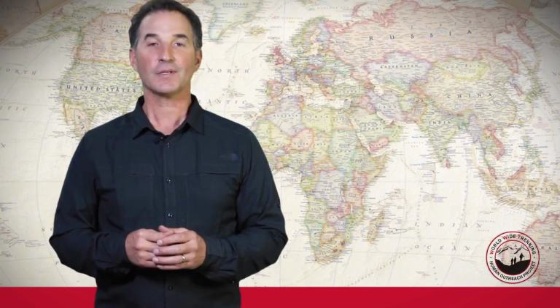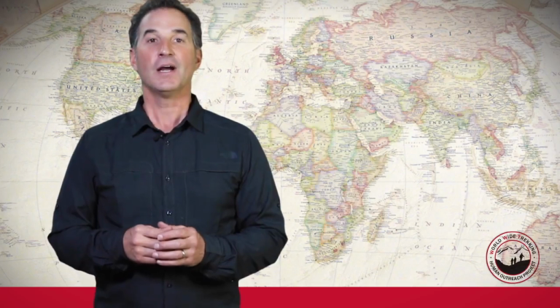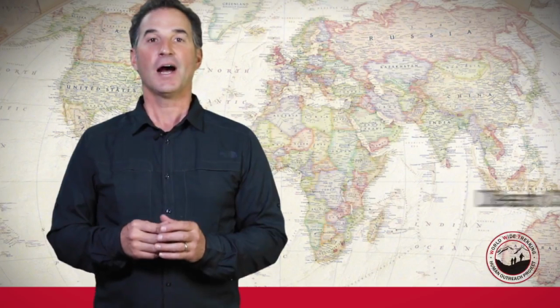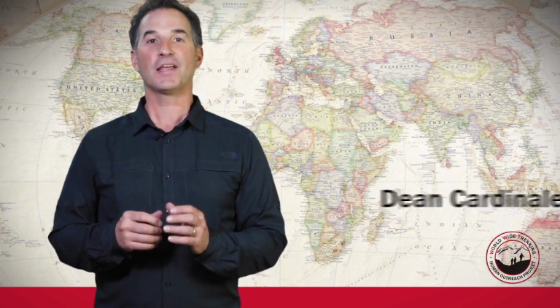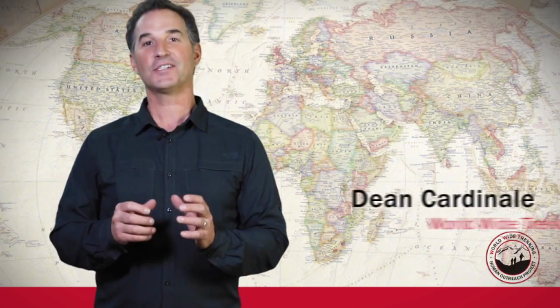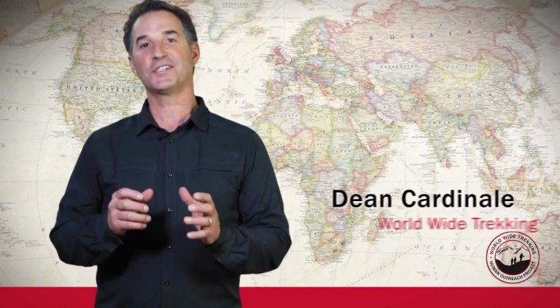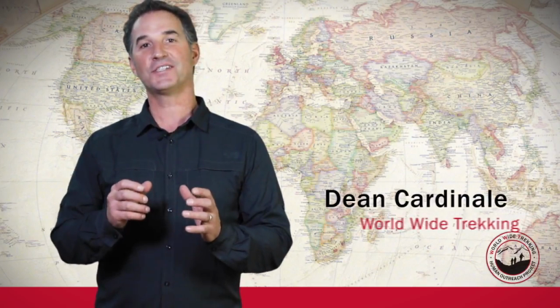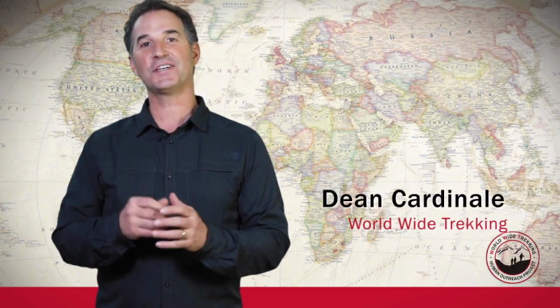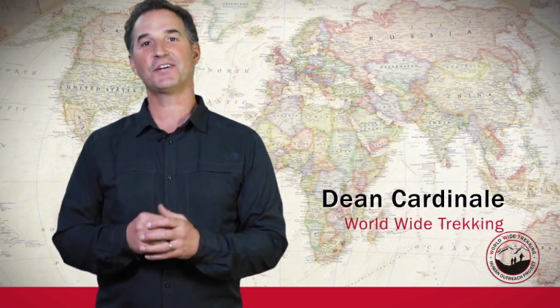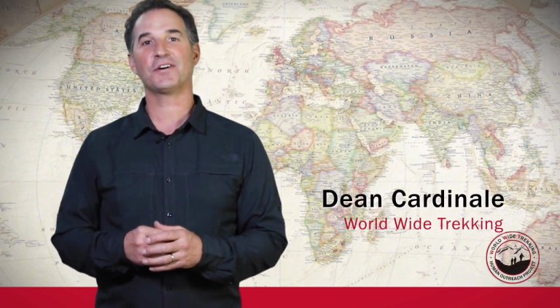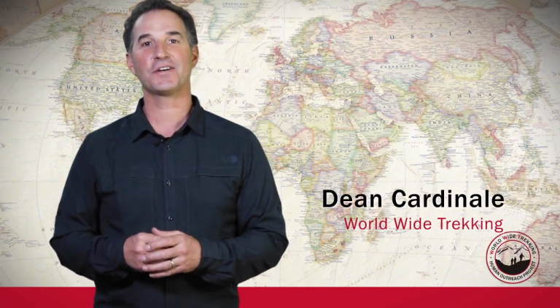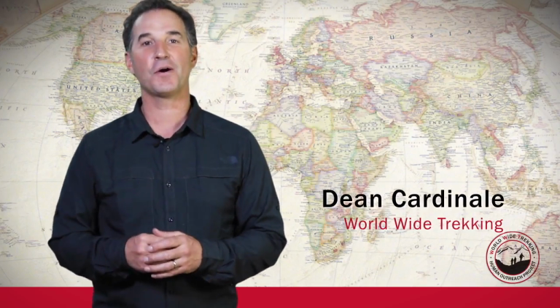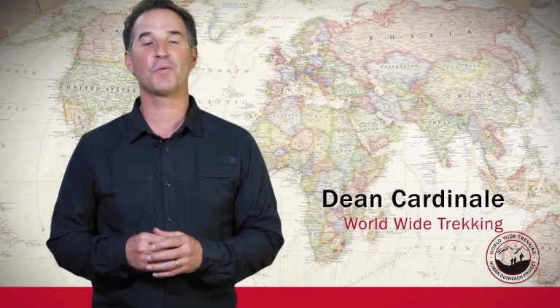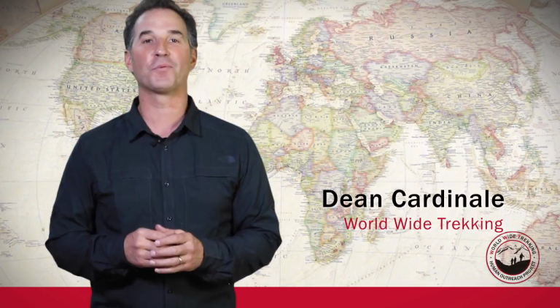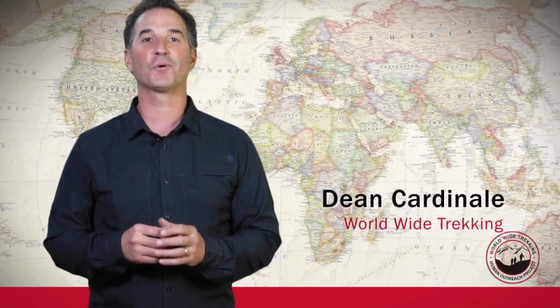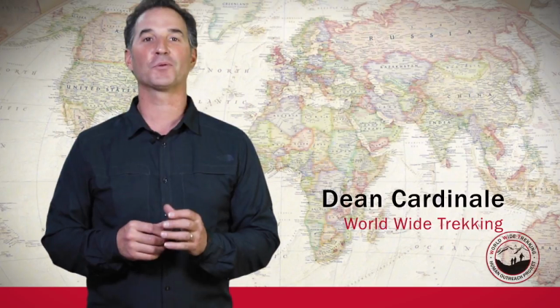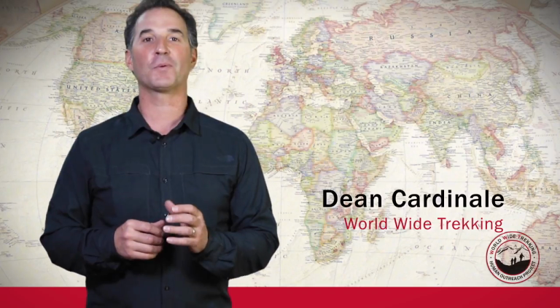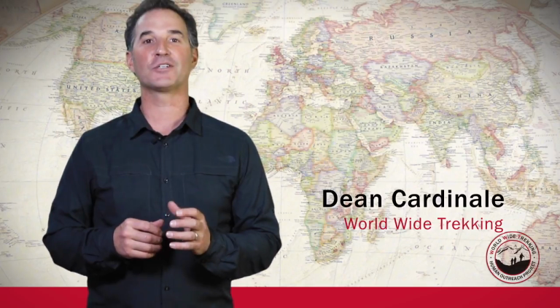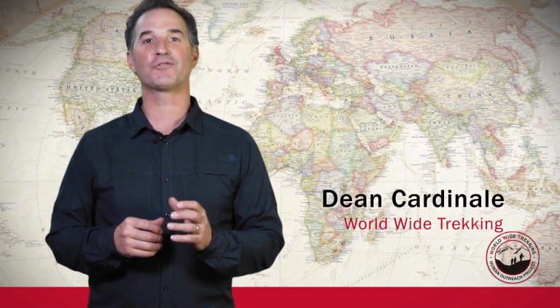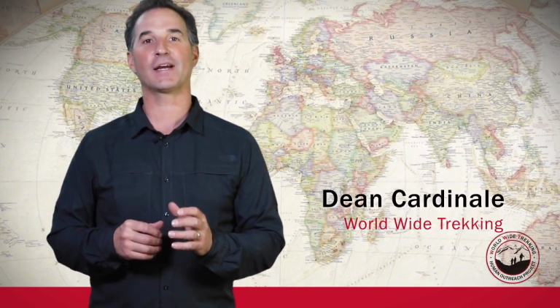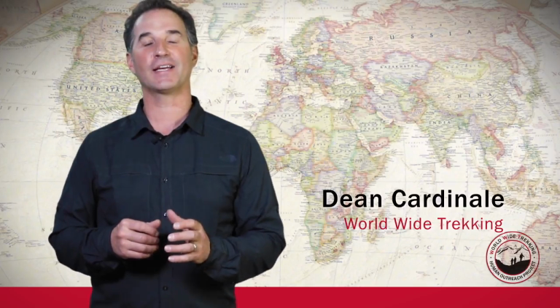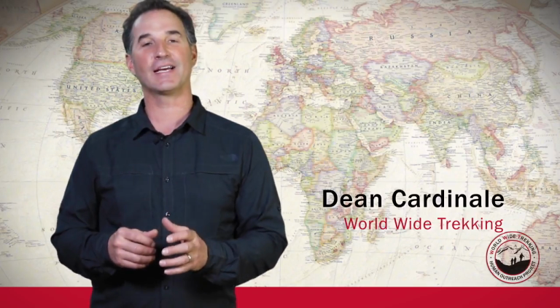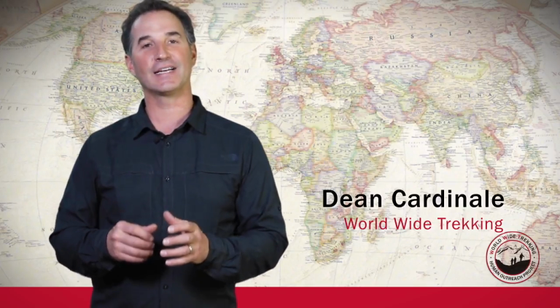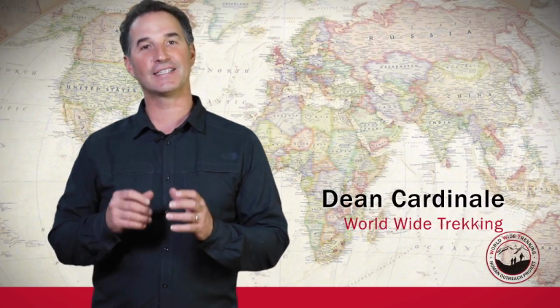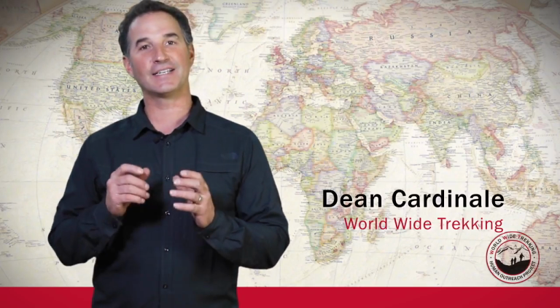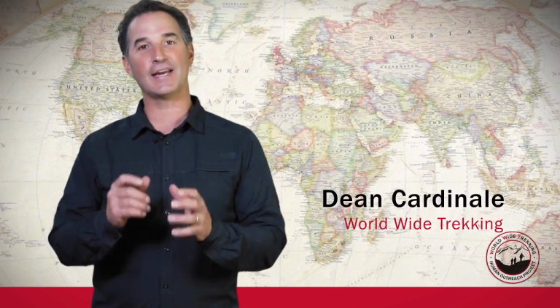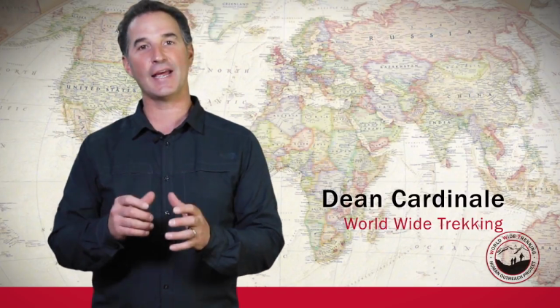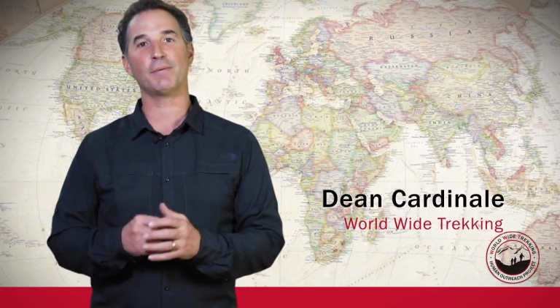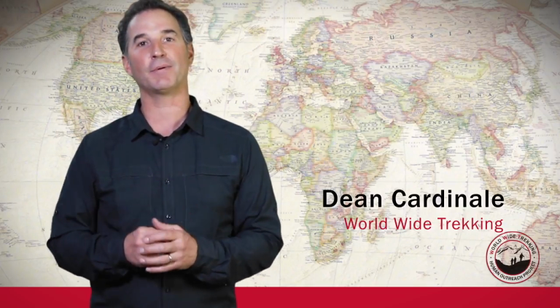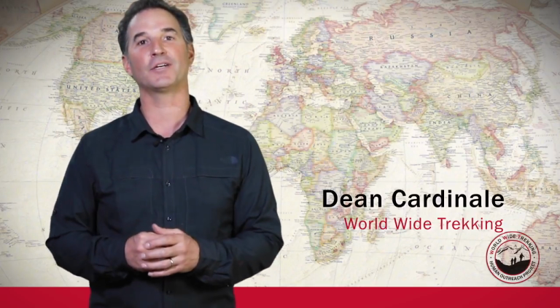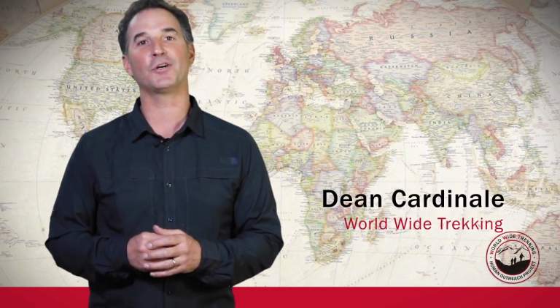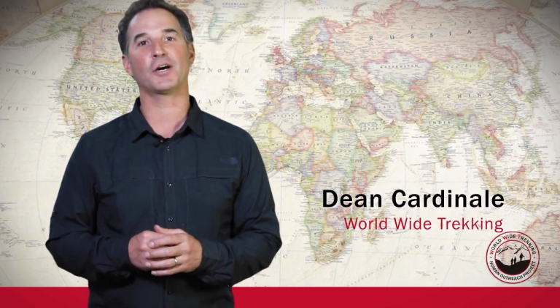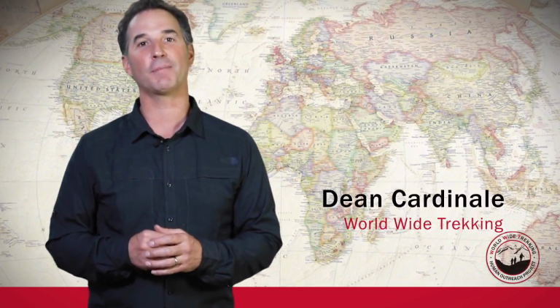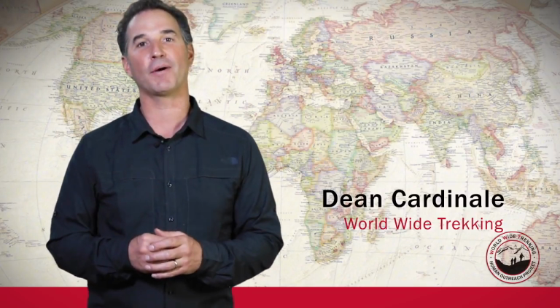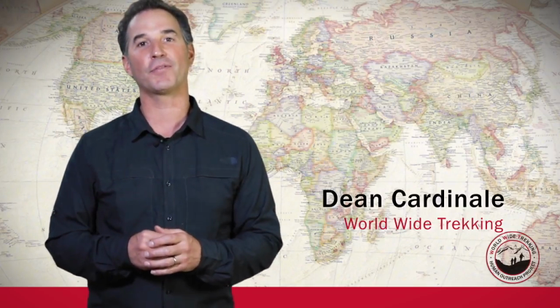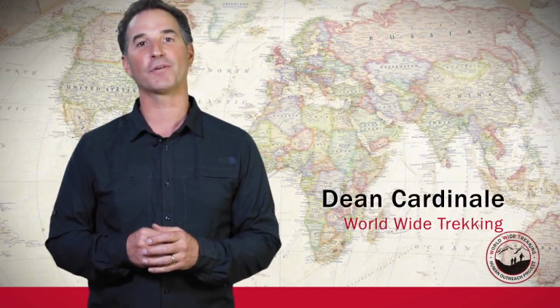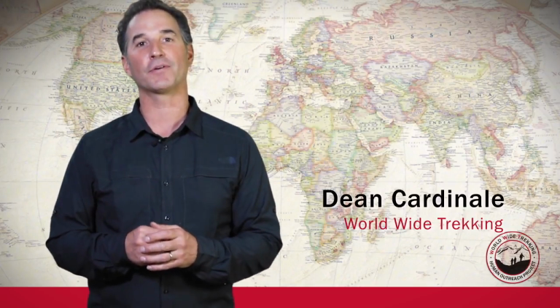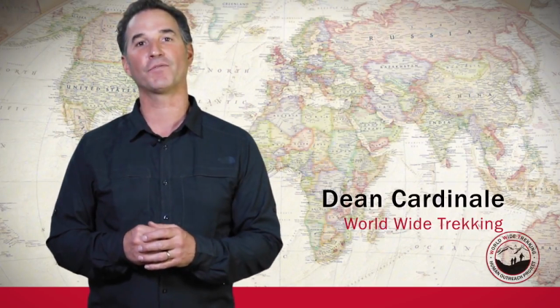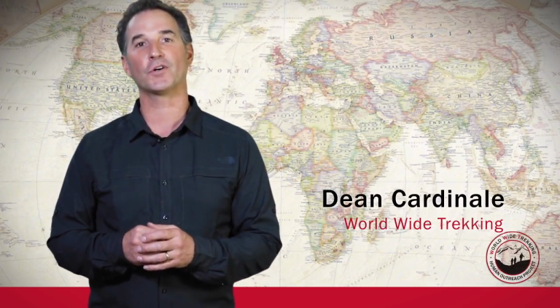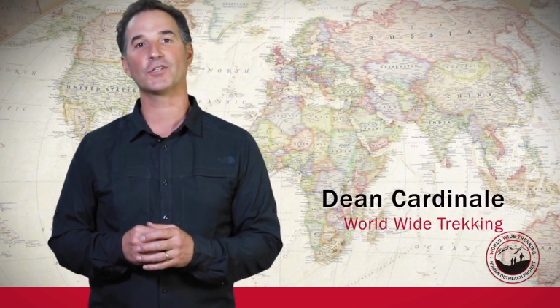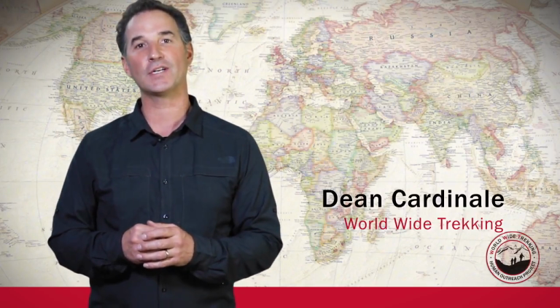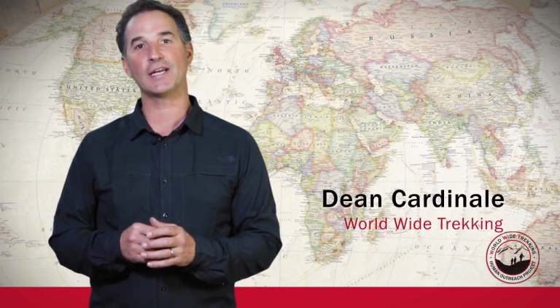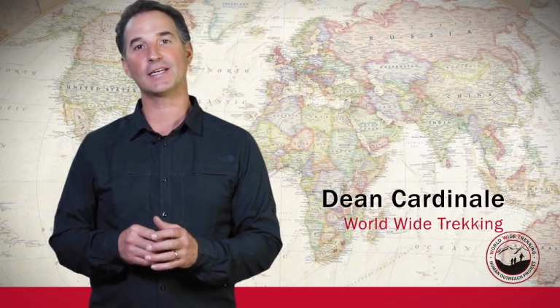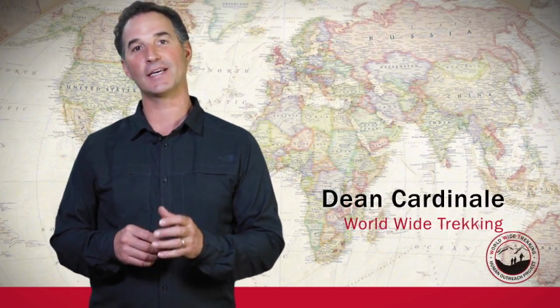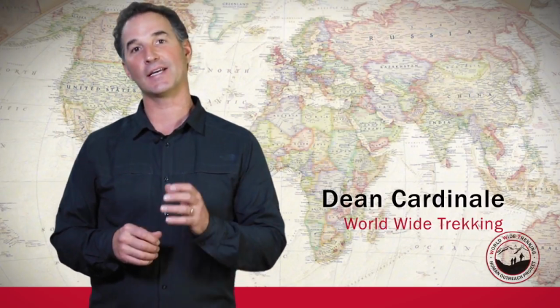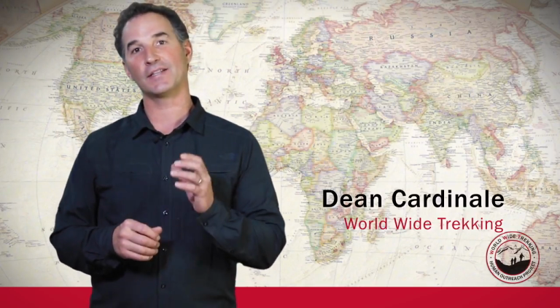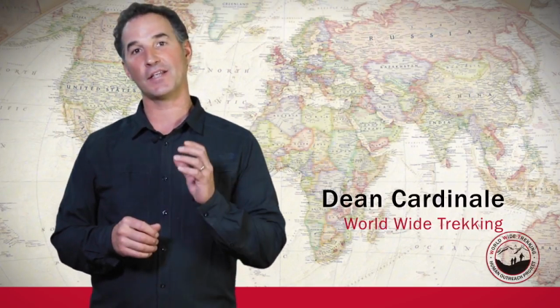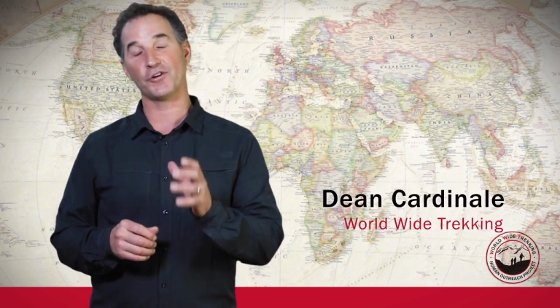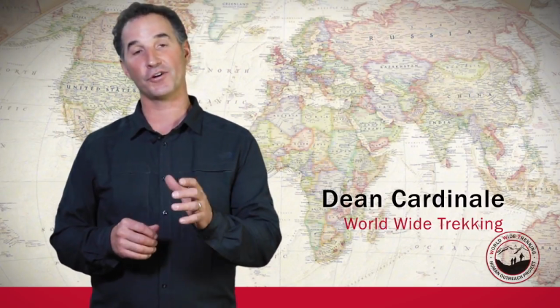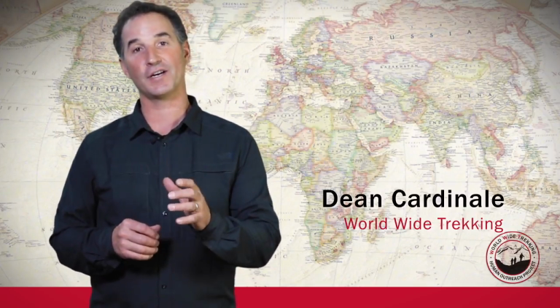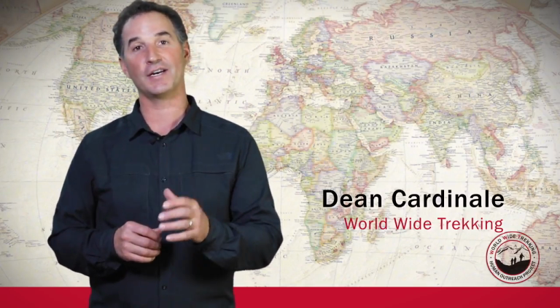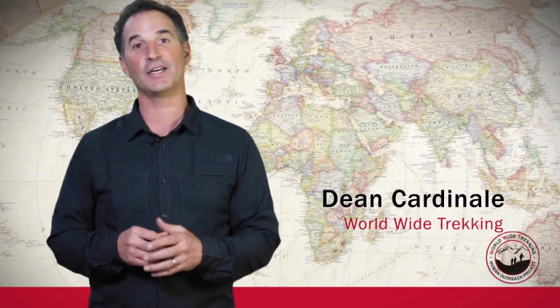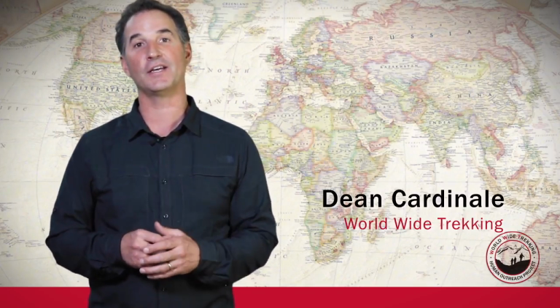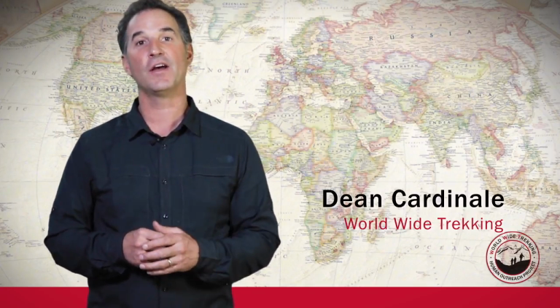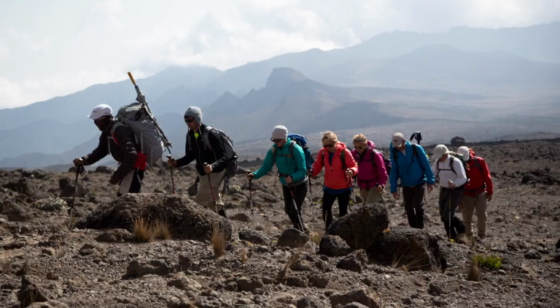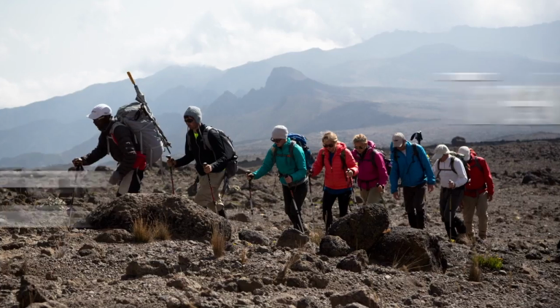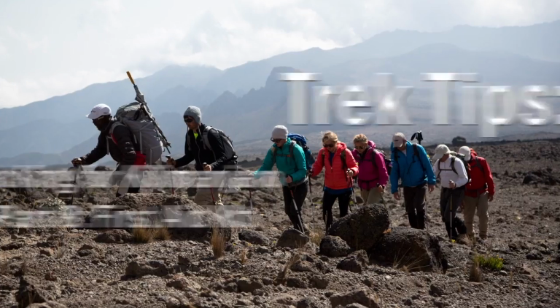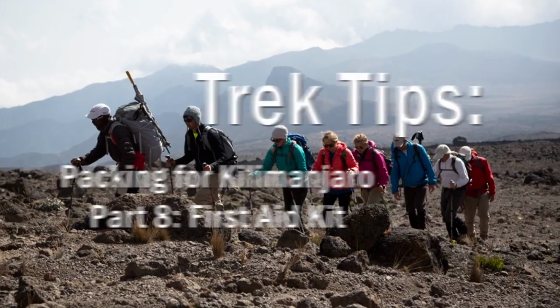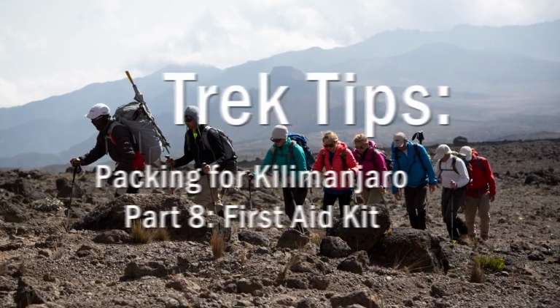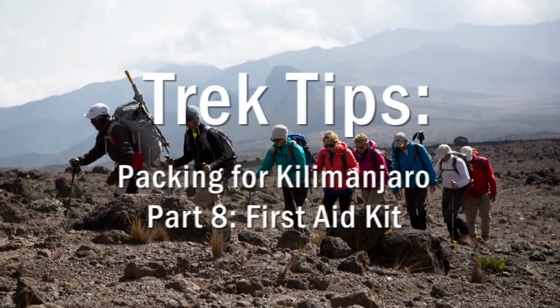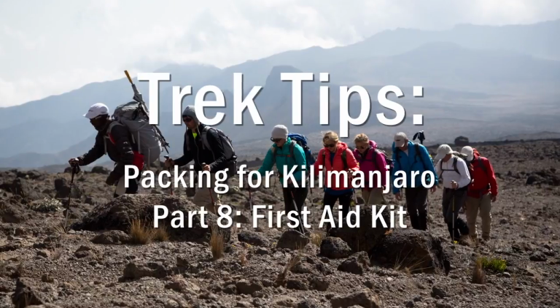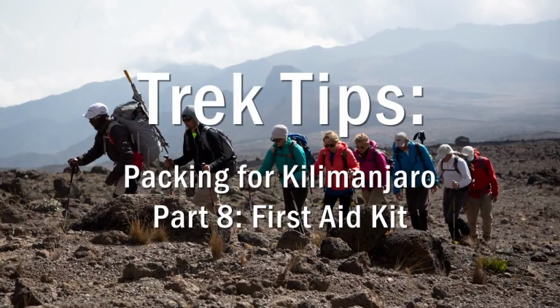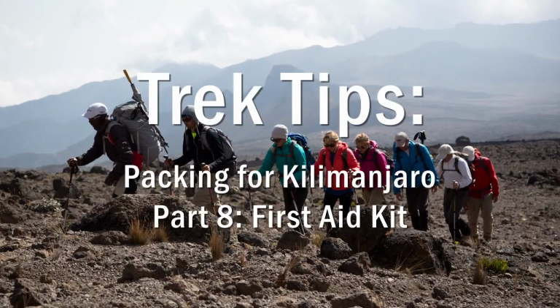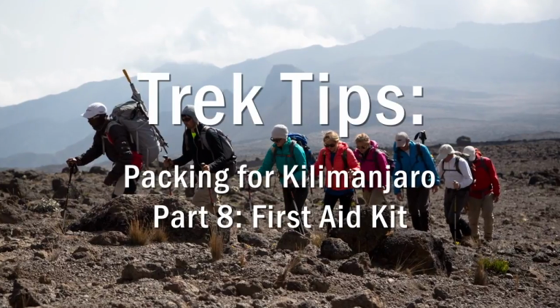Hi, this is Dean Cardinale with Worldwide Trekking, and today I'm going to talk about the first aid kit that you're going to need for Mount Kilimanjaro.